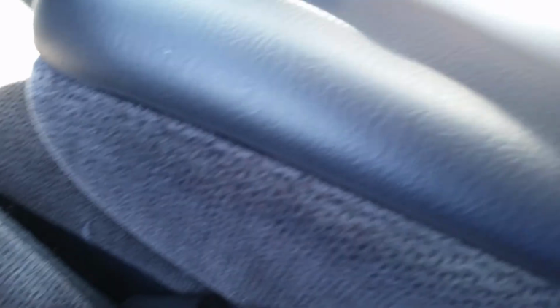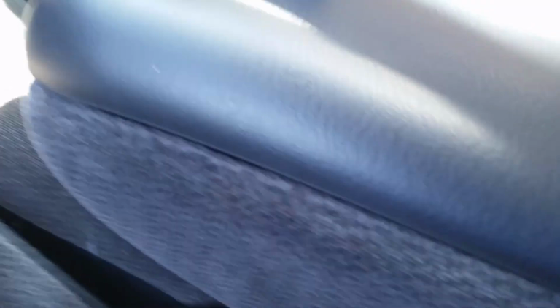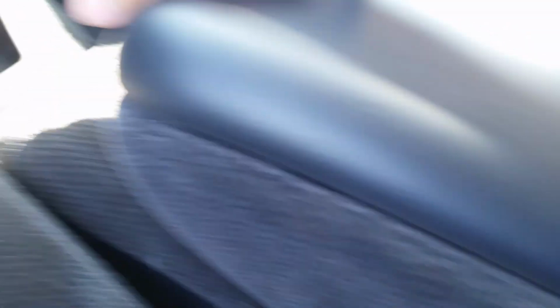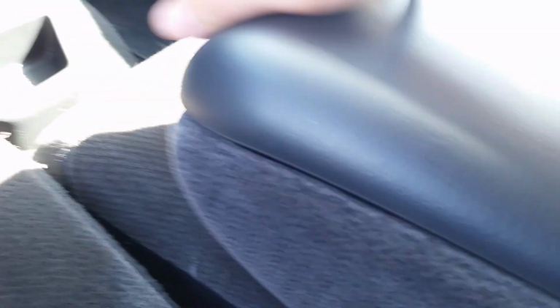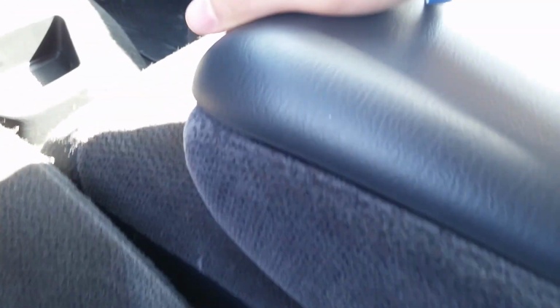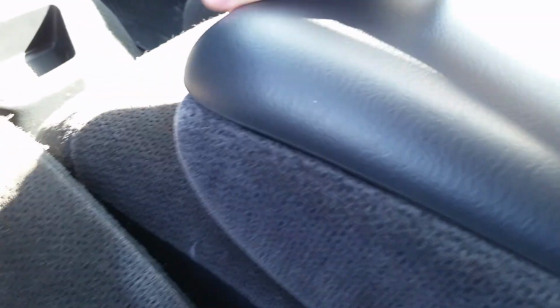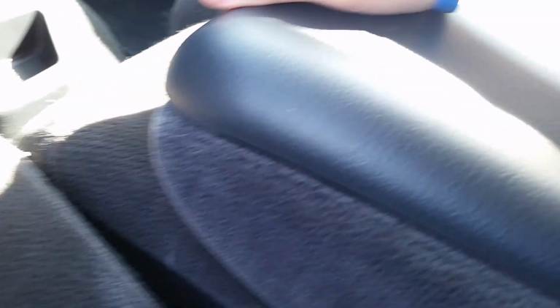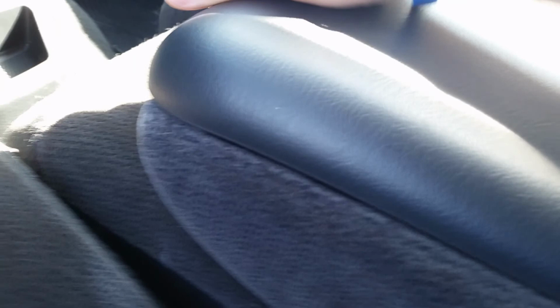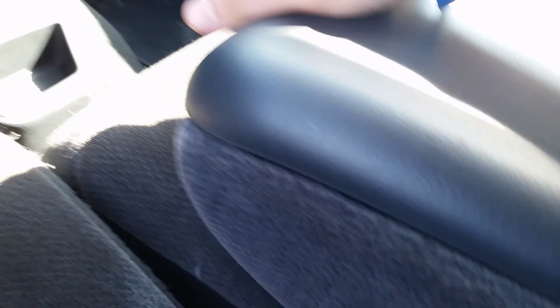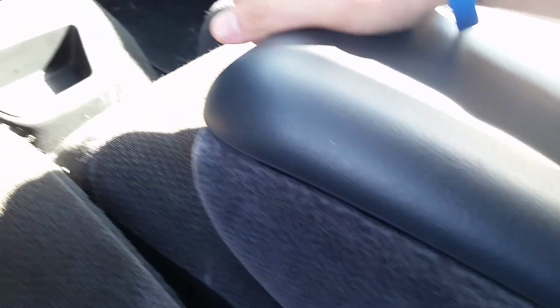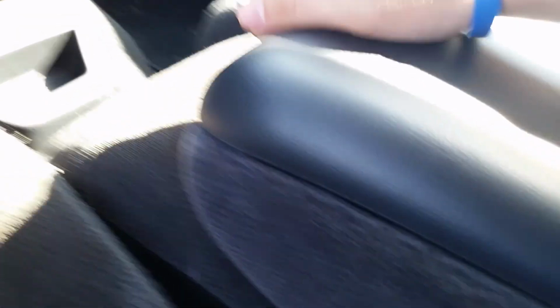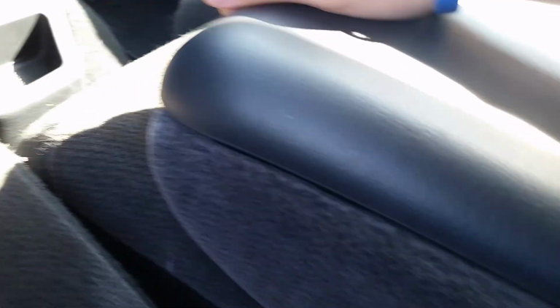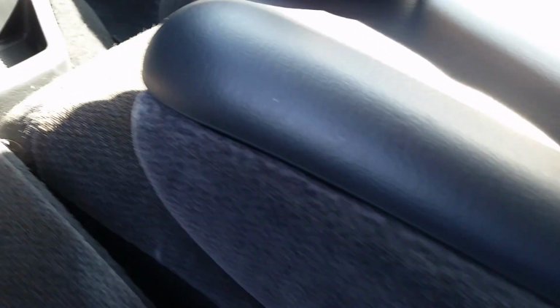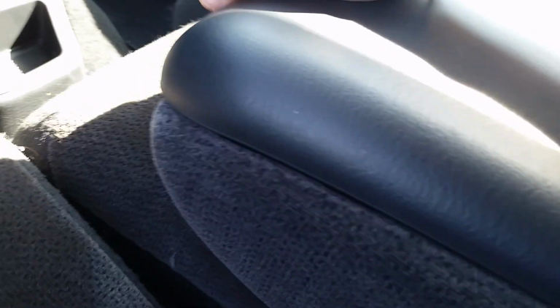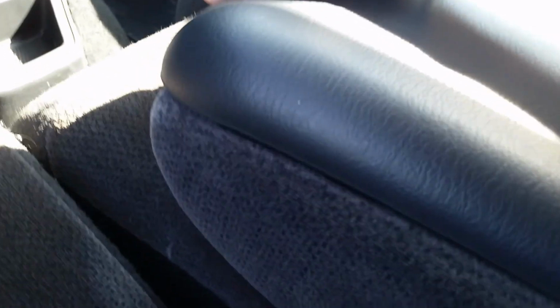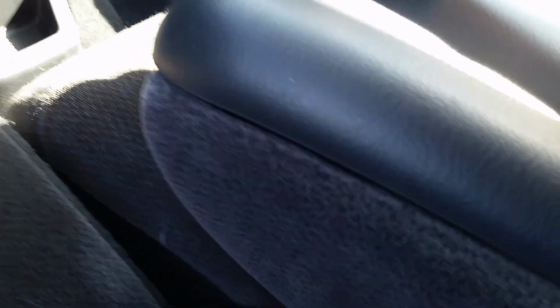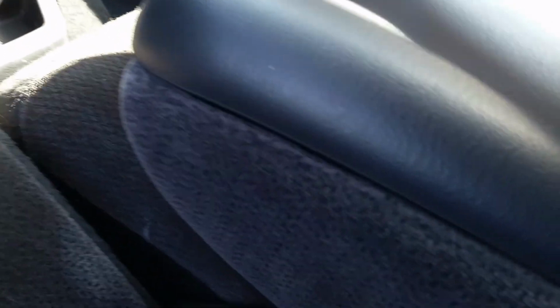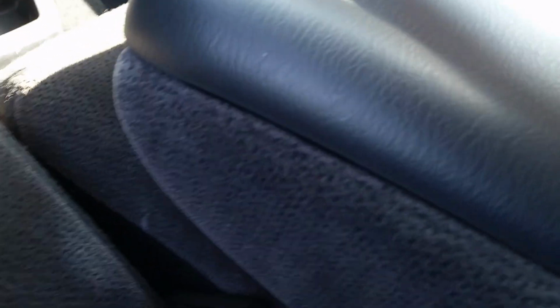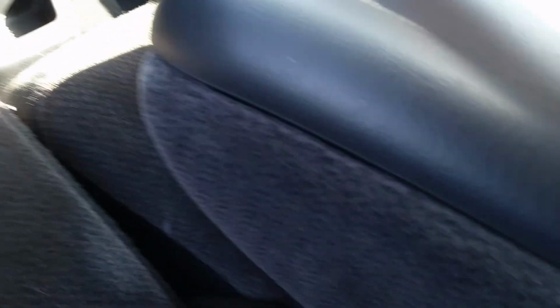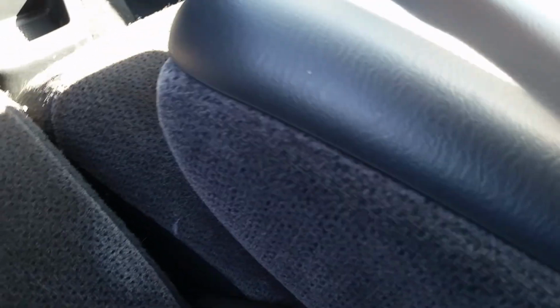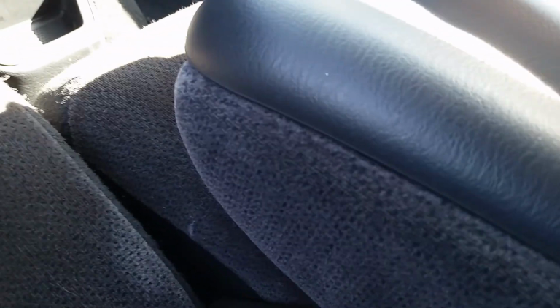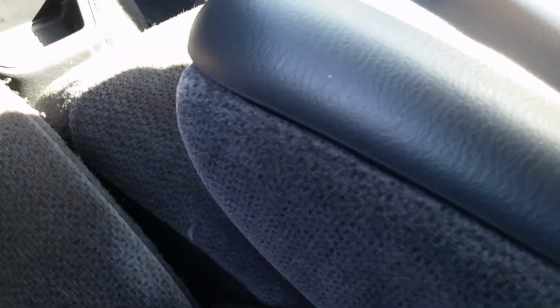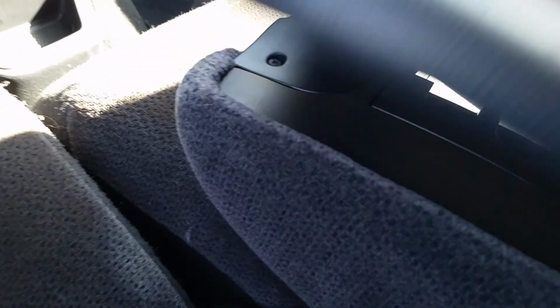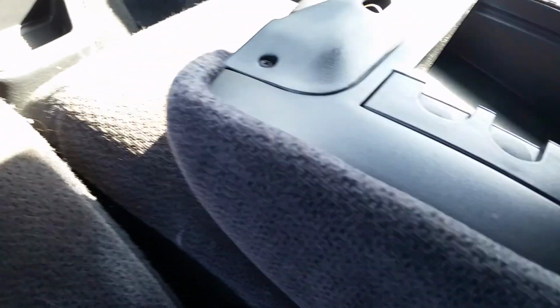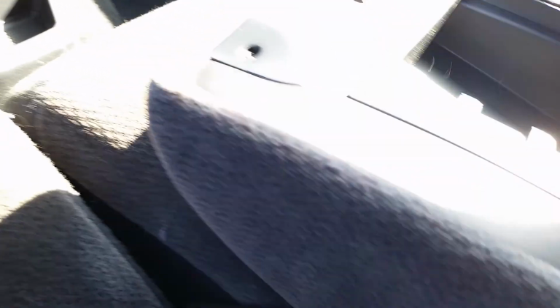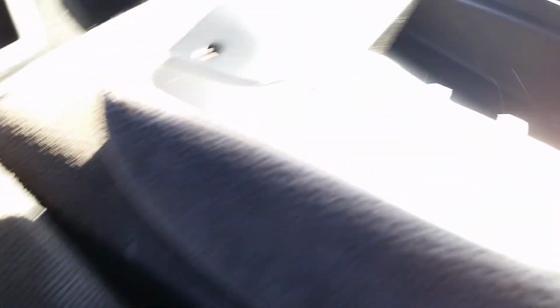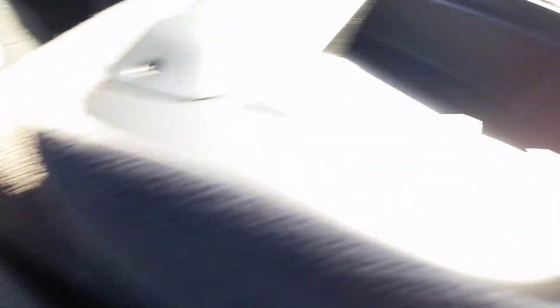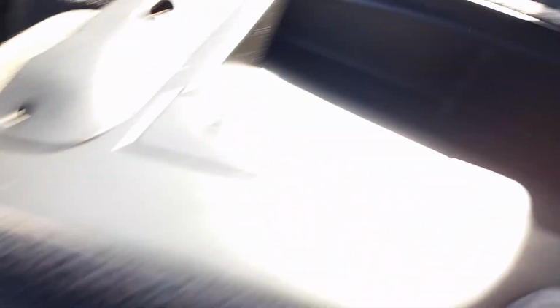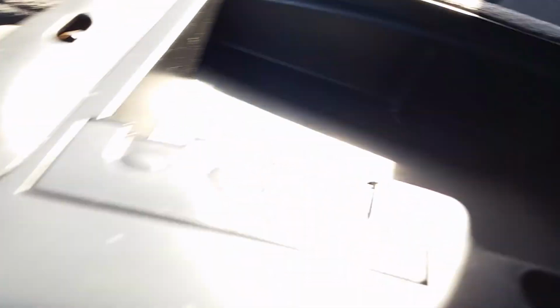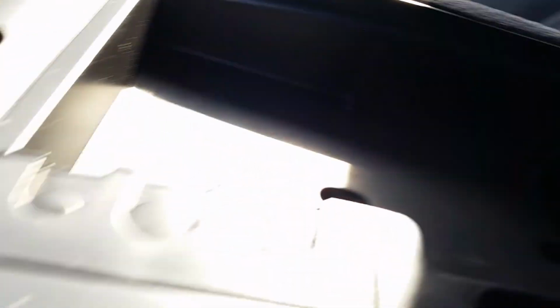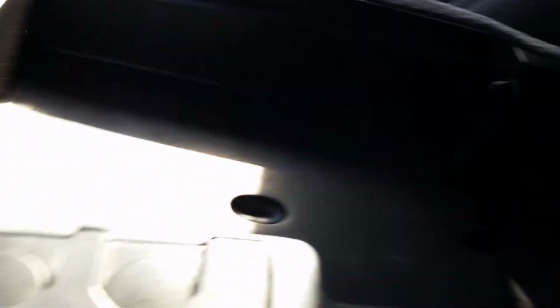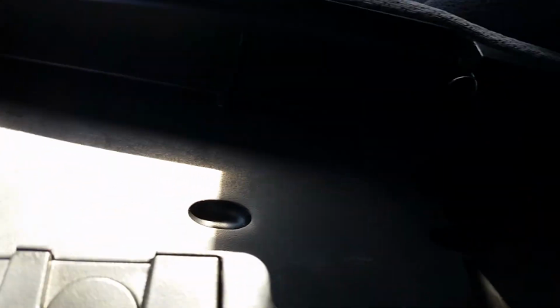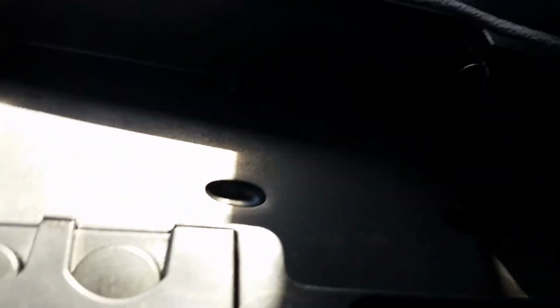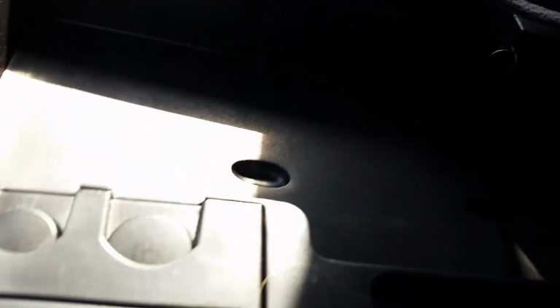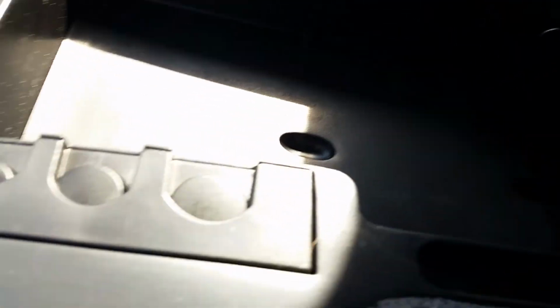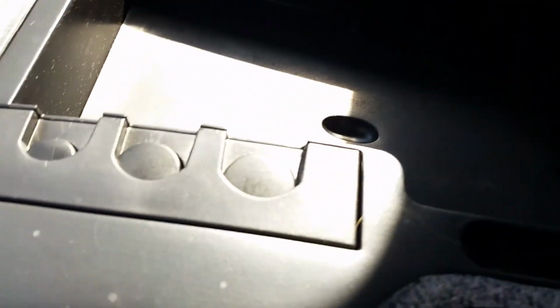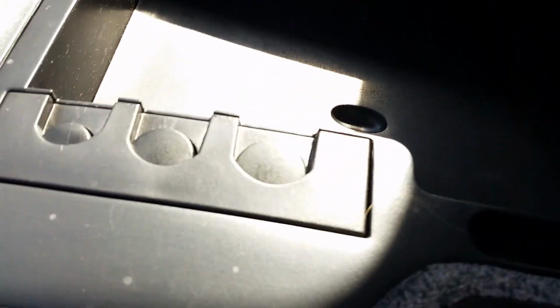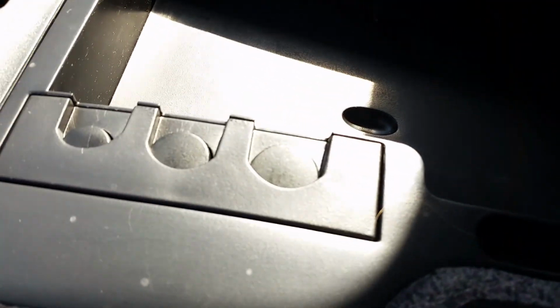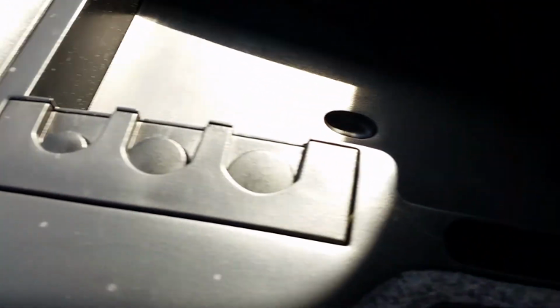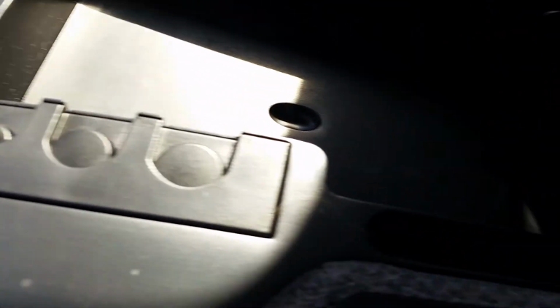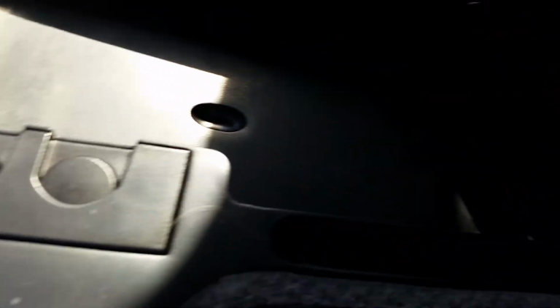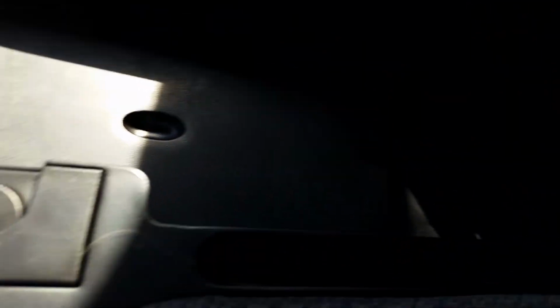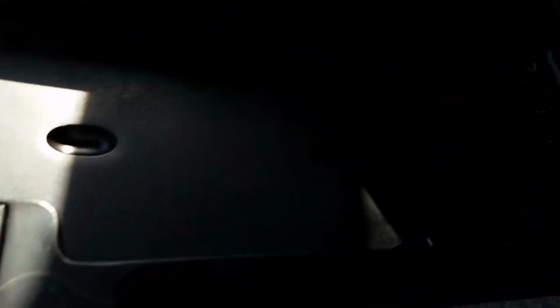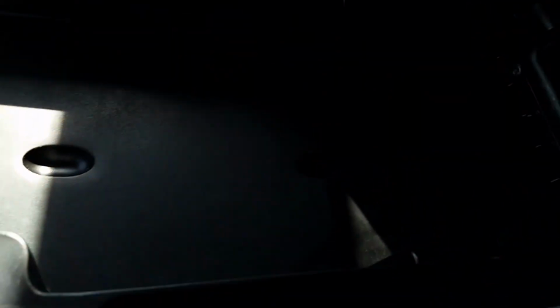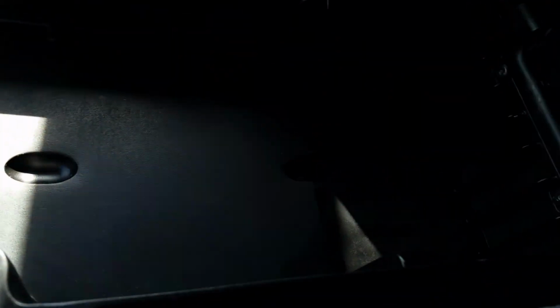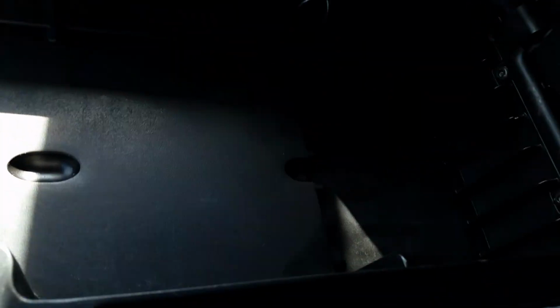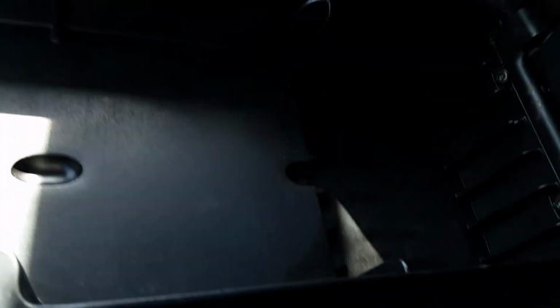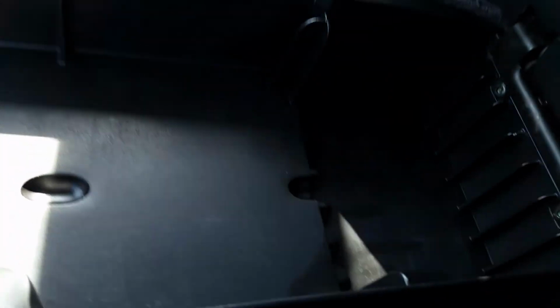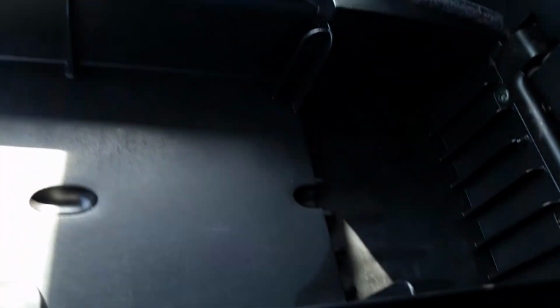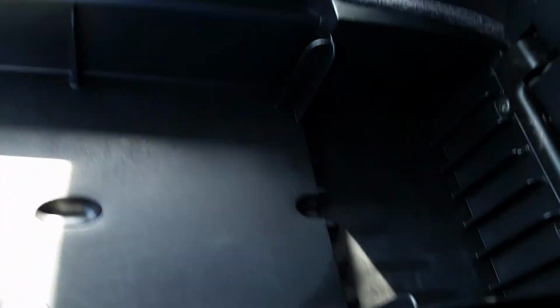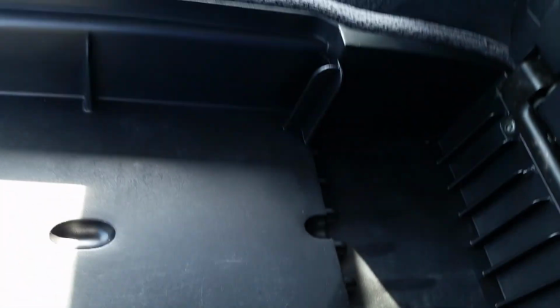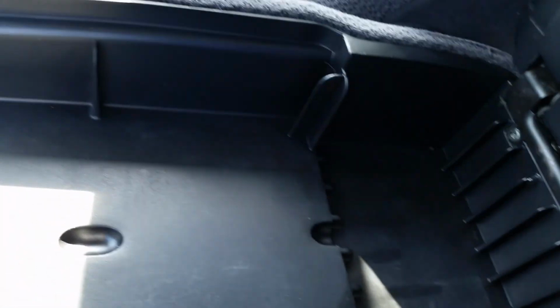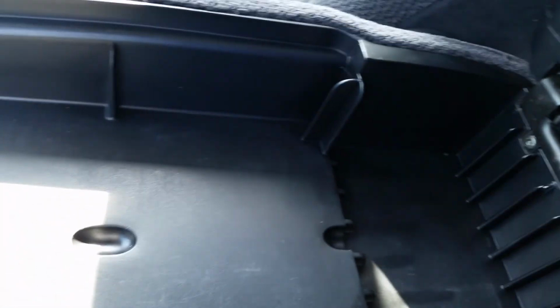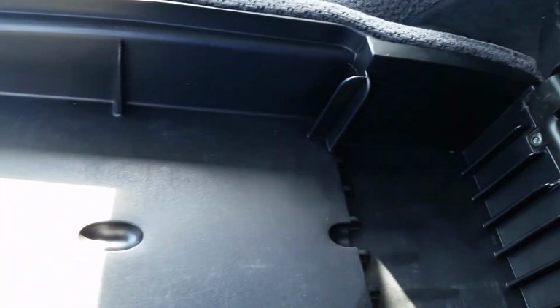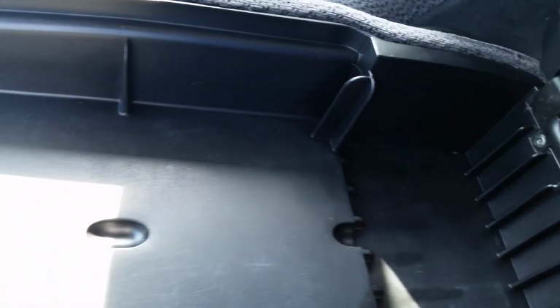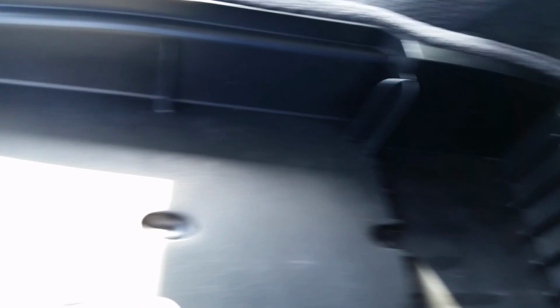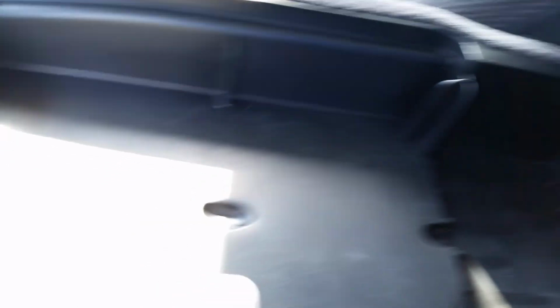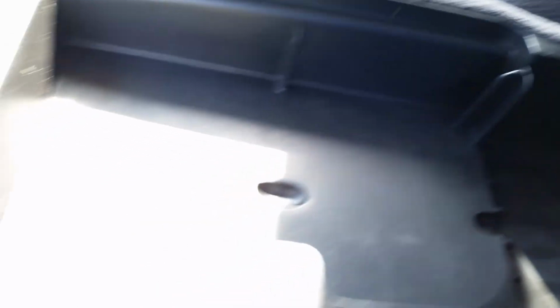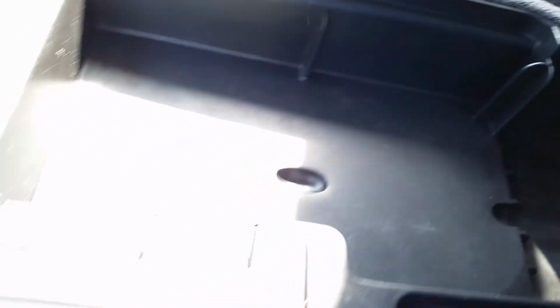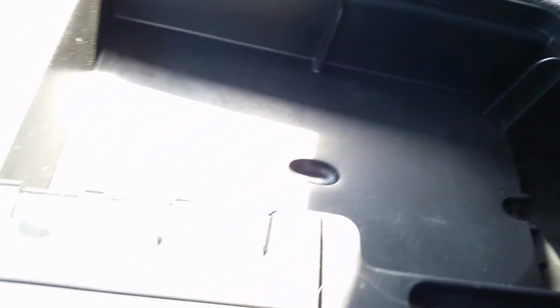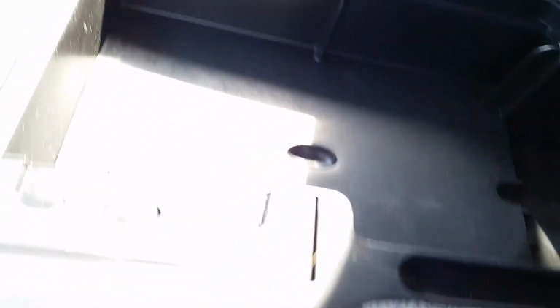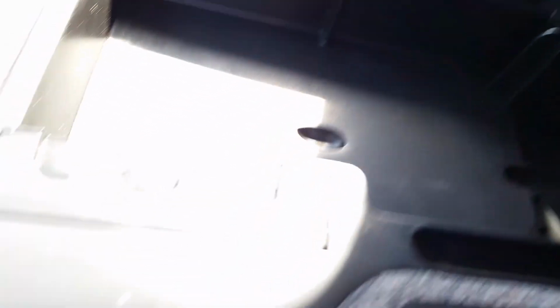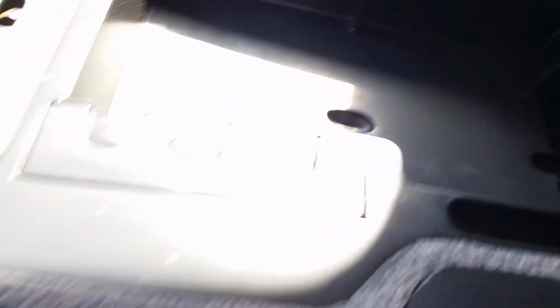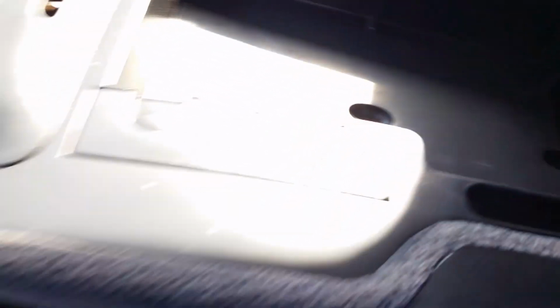Pop this open — there we go. A little bit of space in there. Not bad.